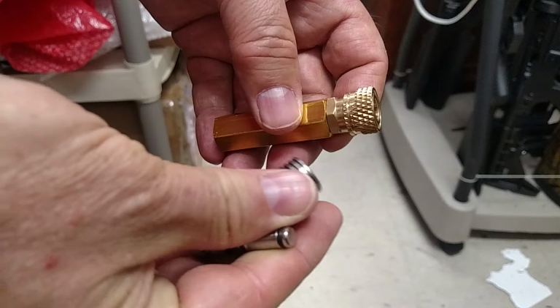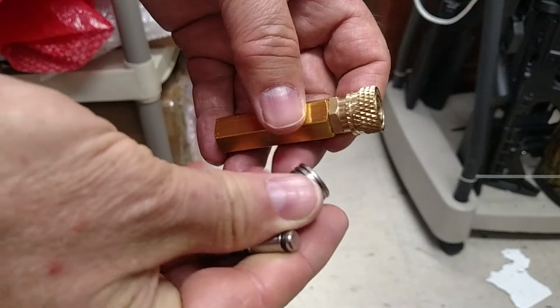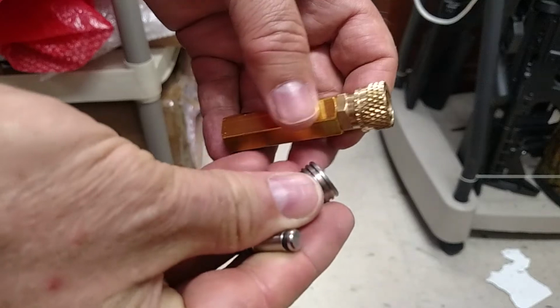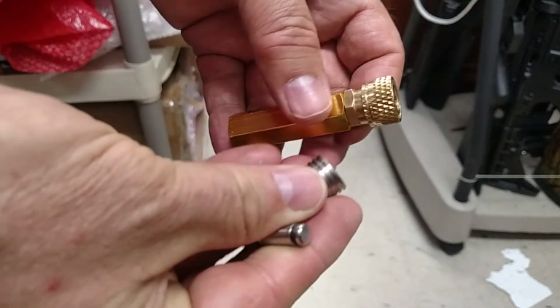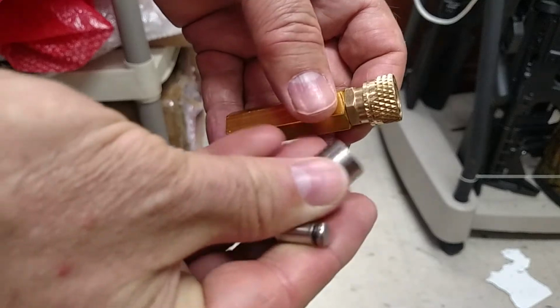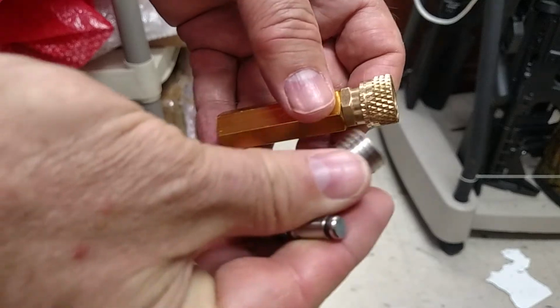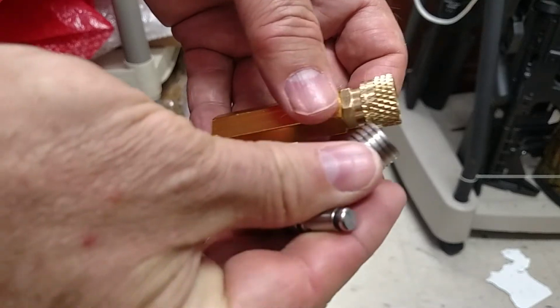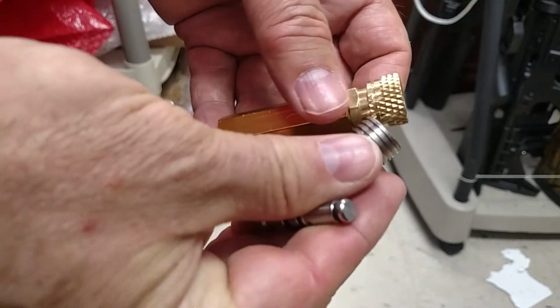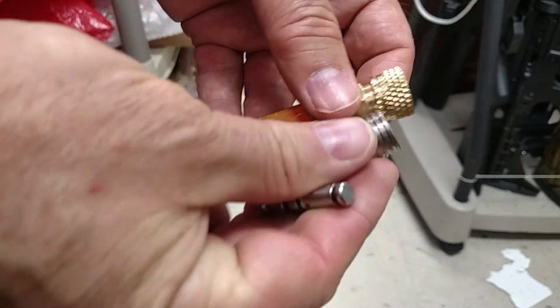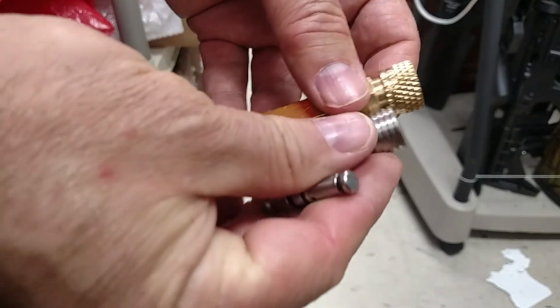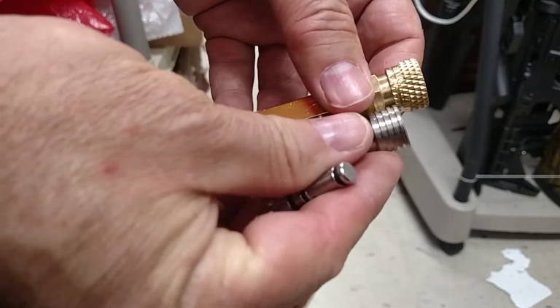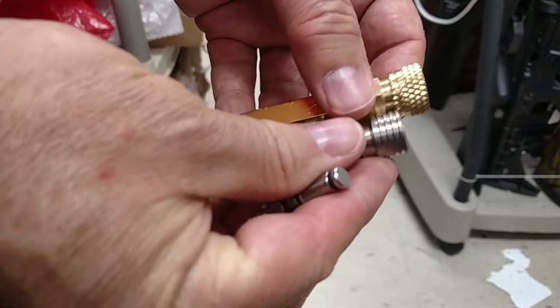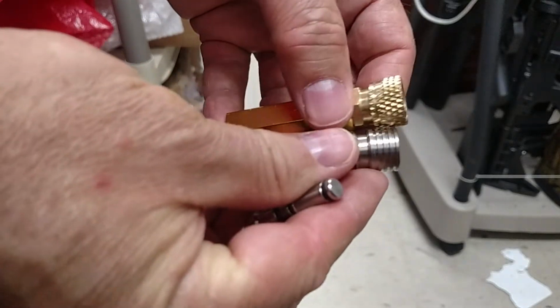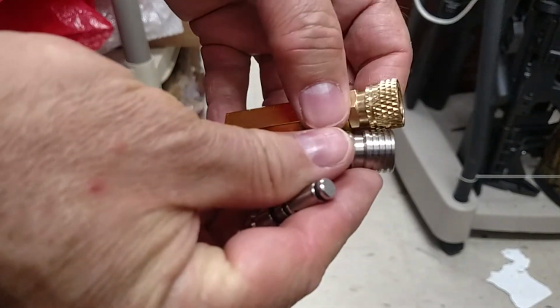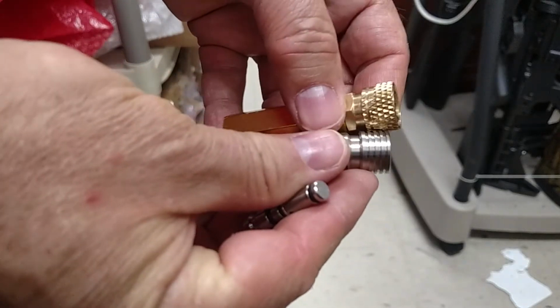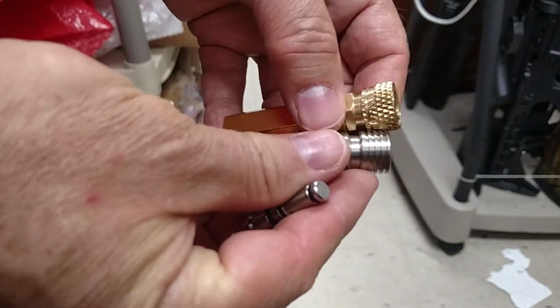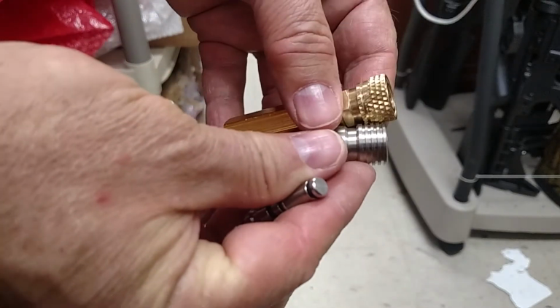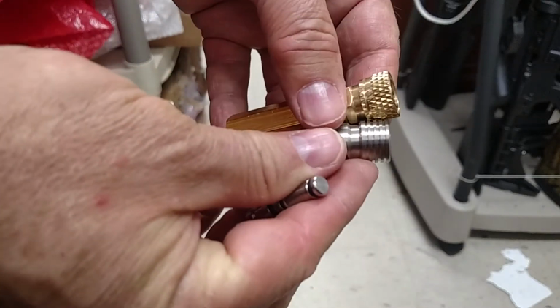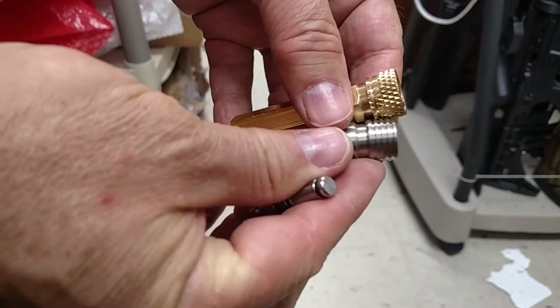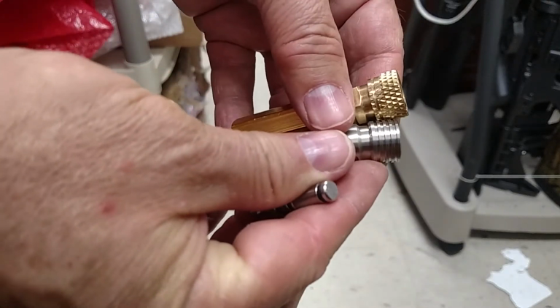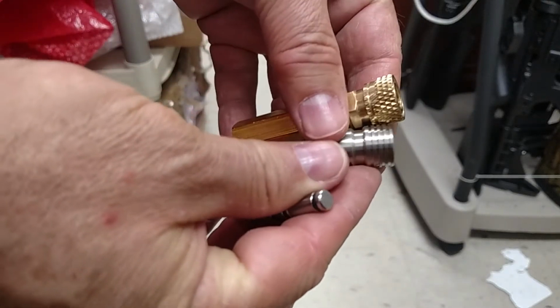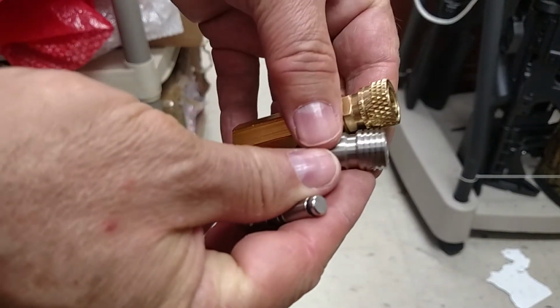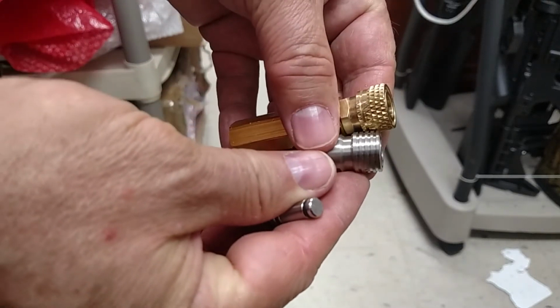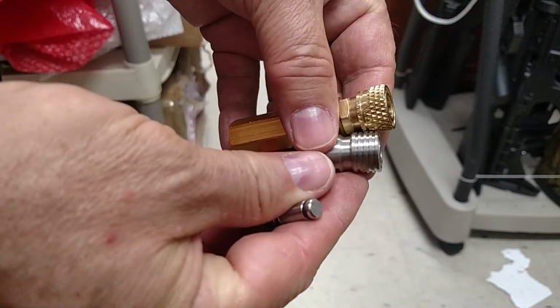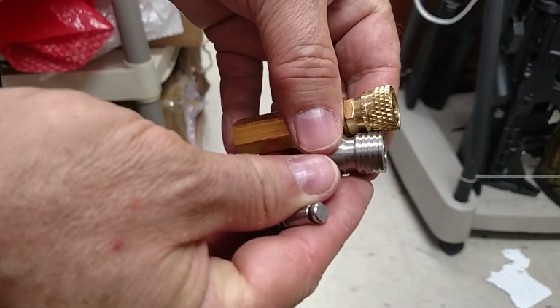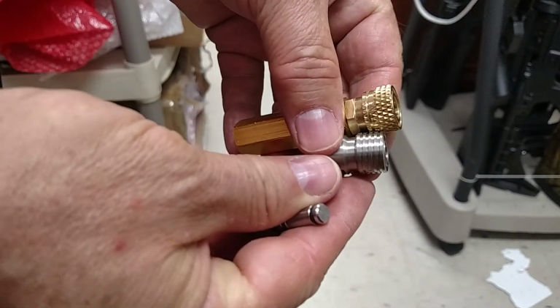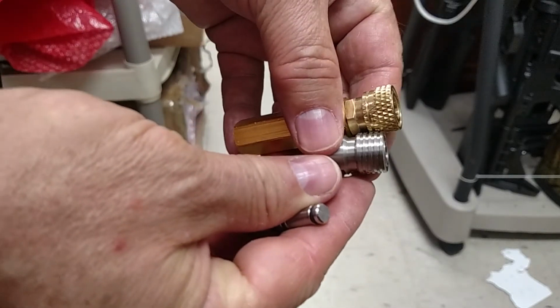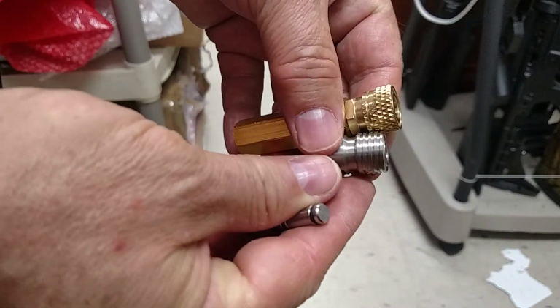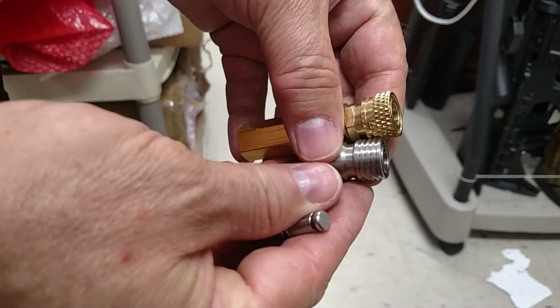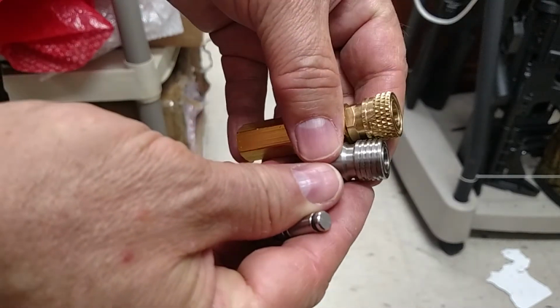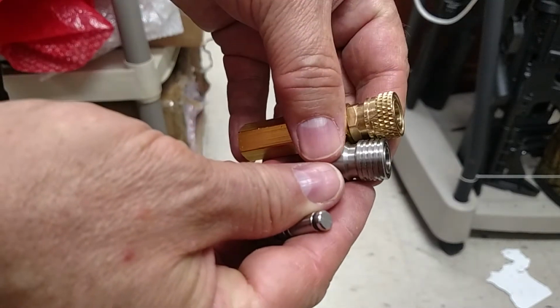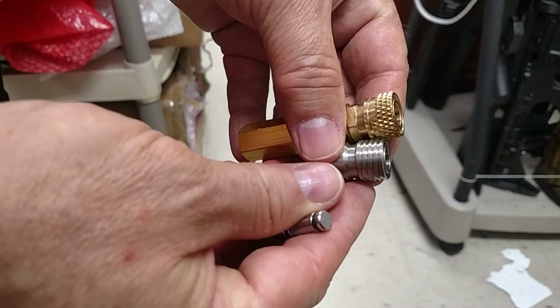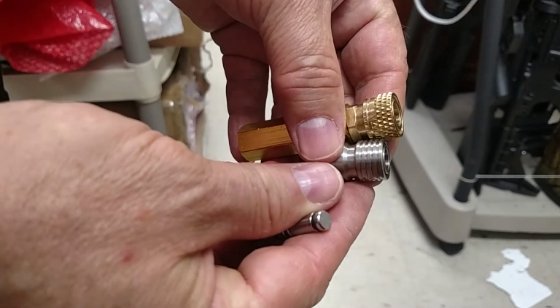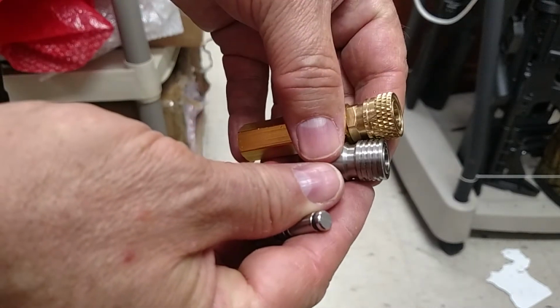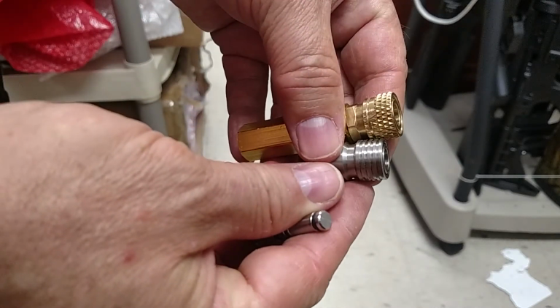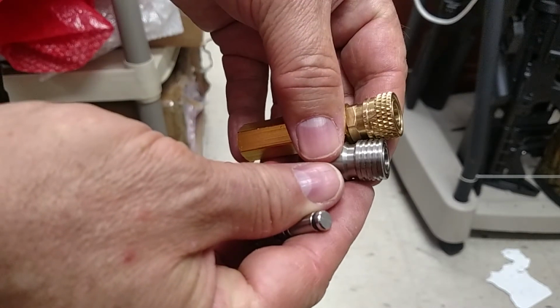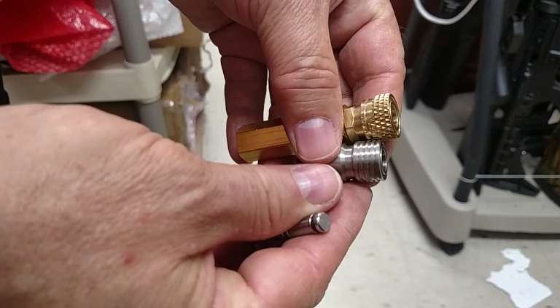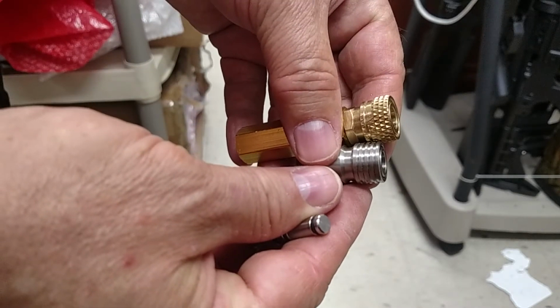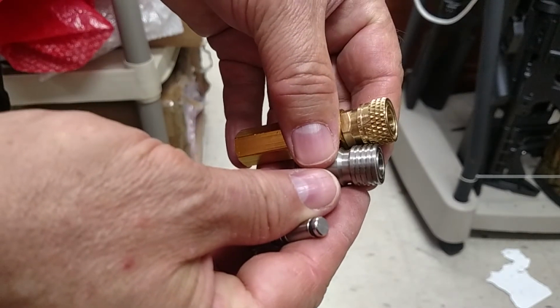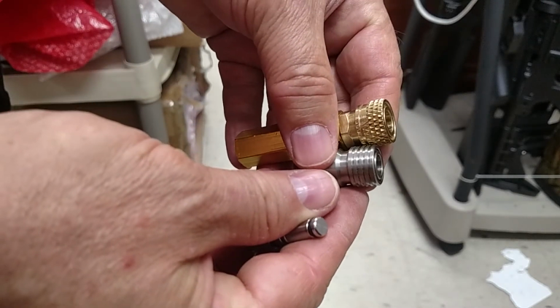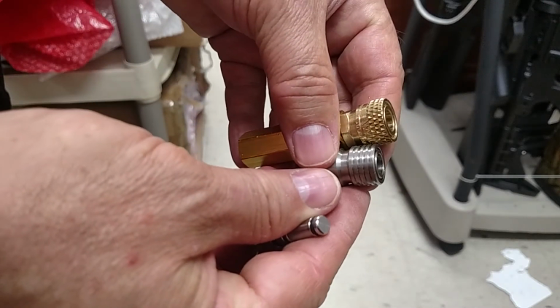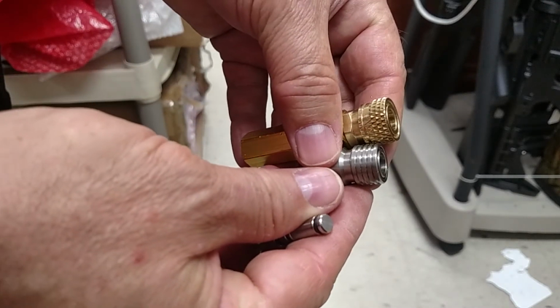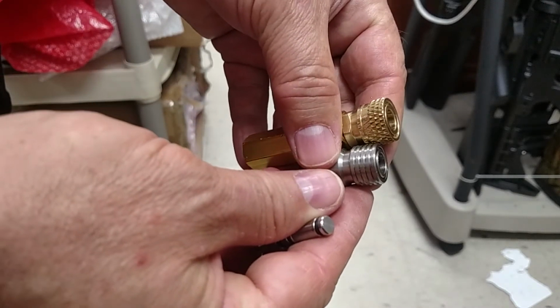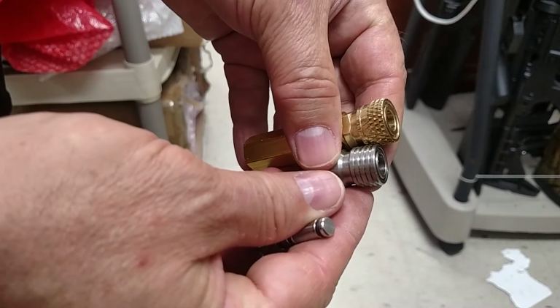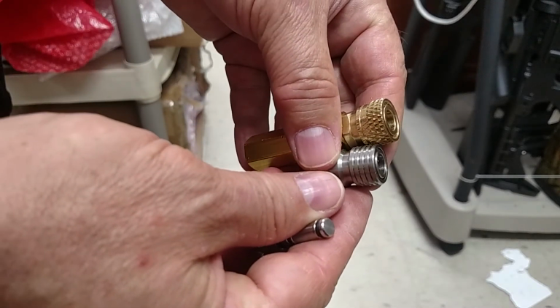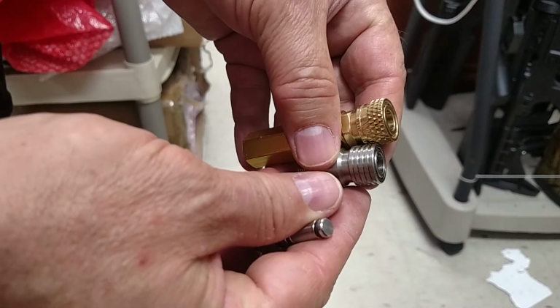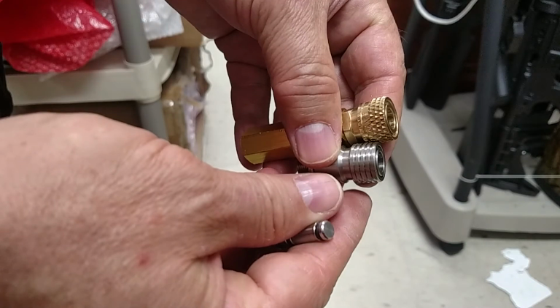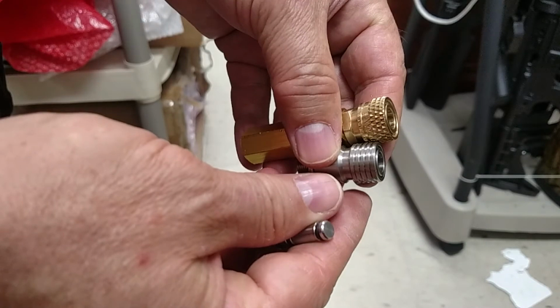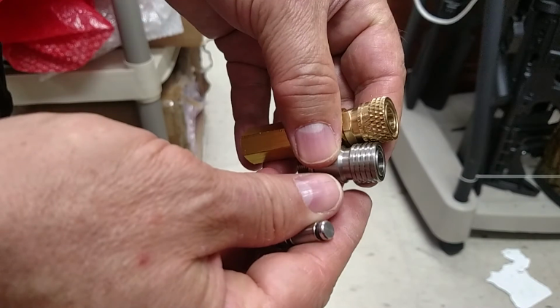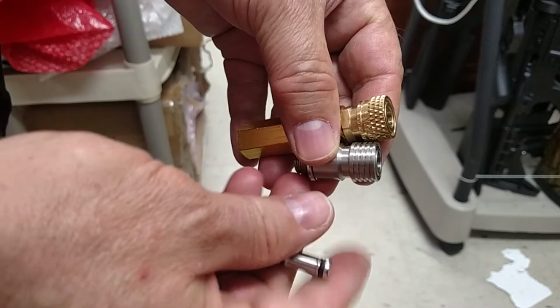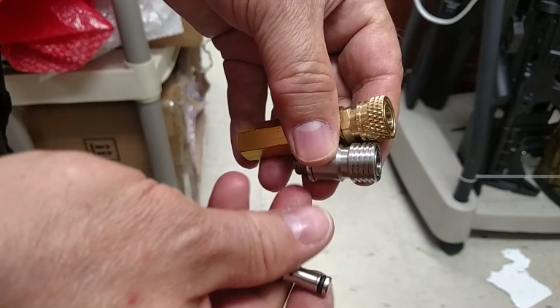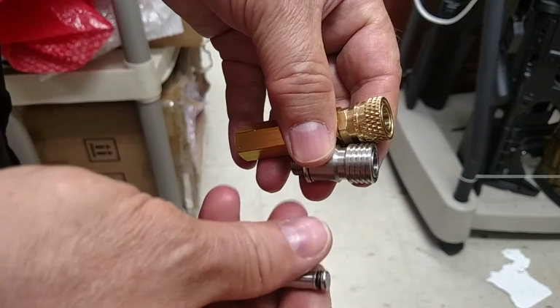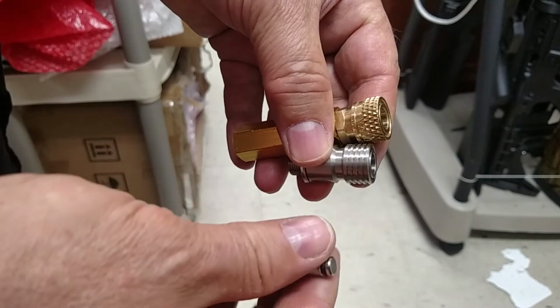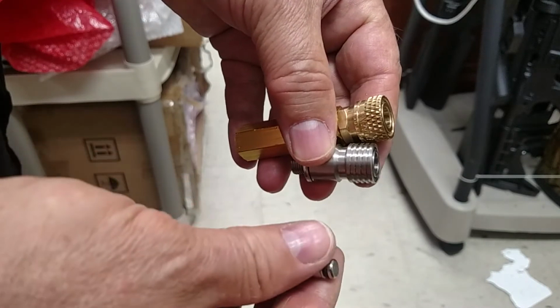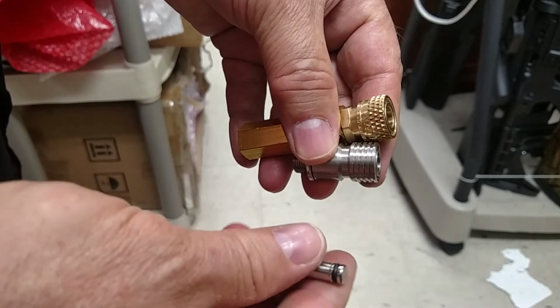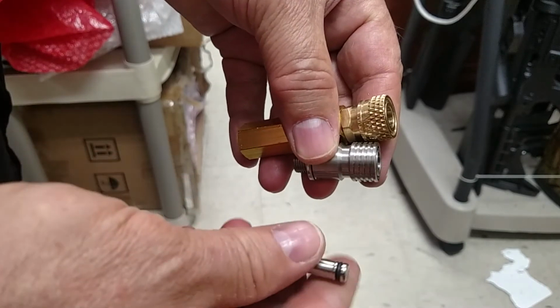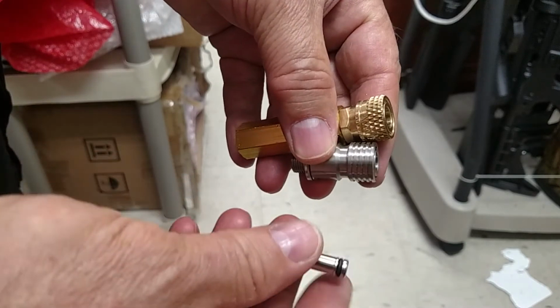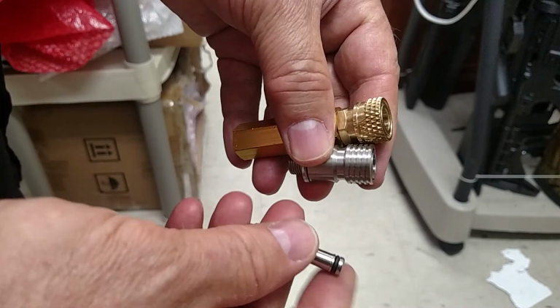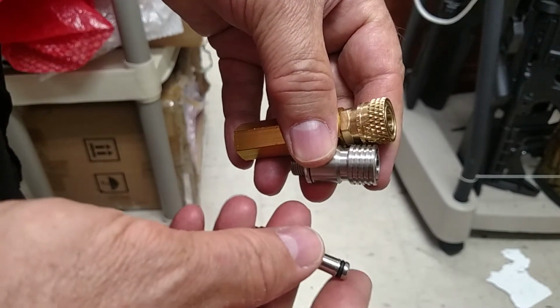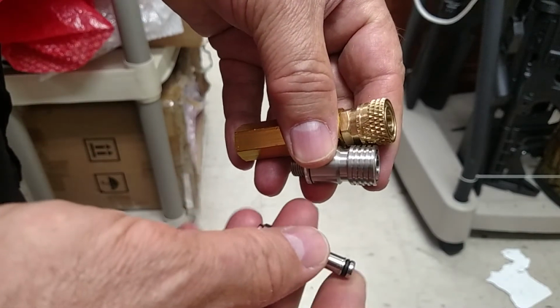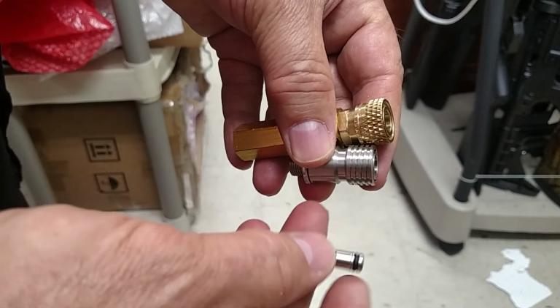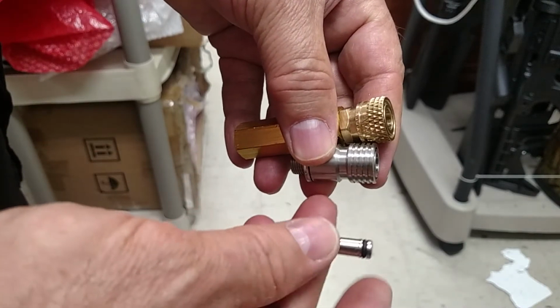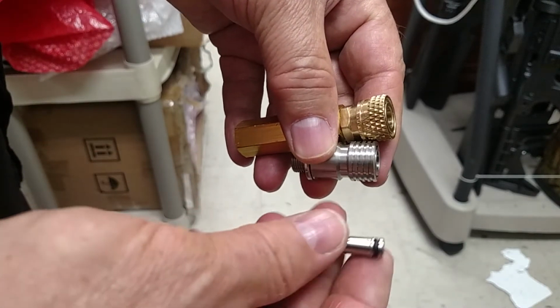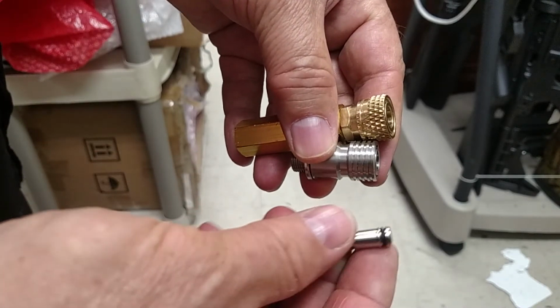A couple of quick disconnects — one from FX and one I got from China manufacturing.